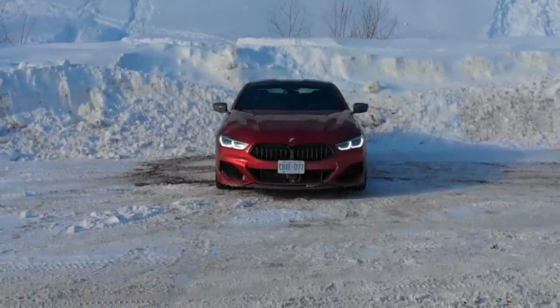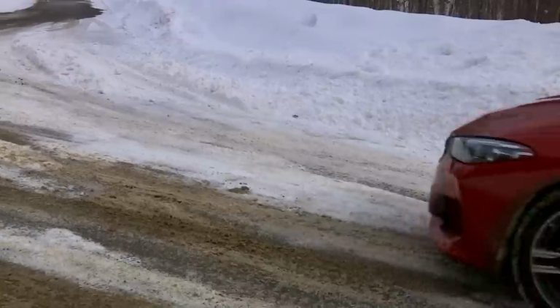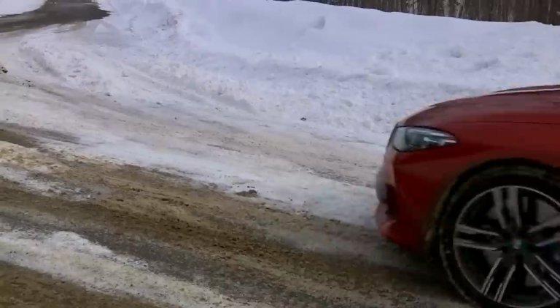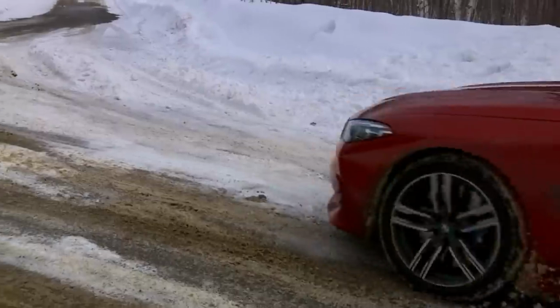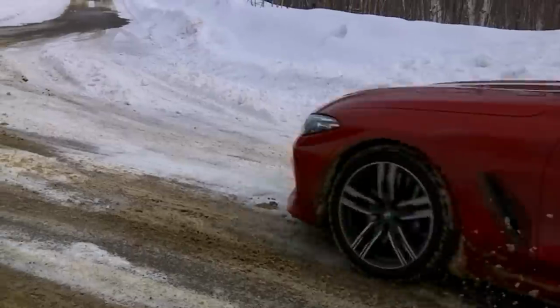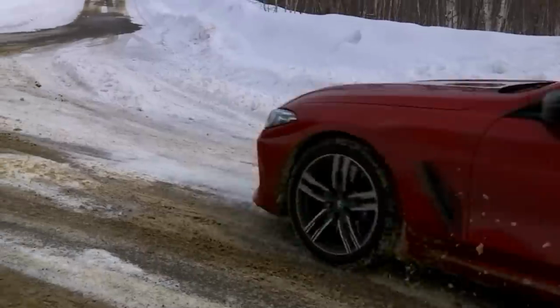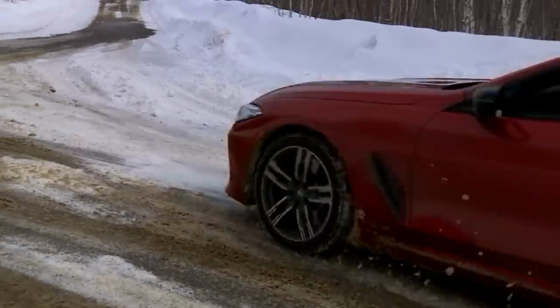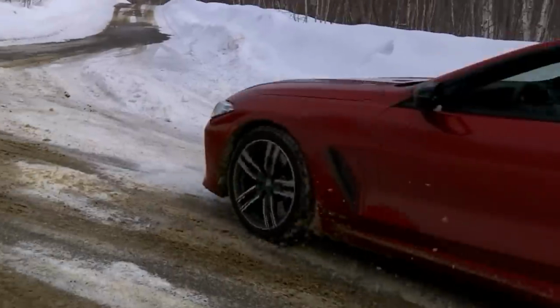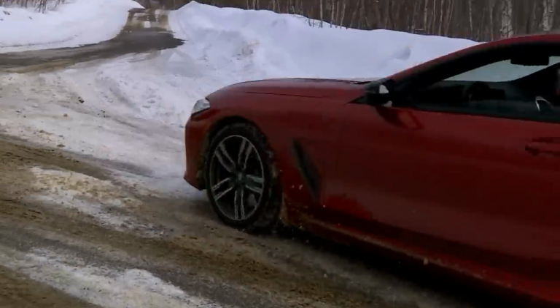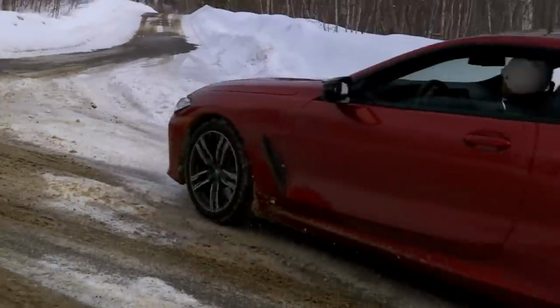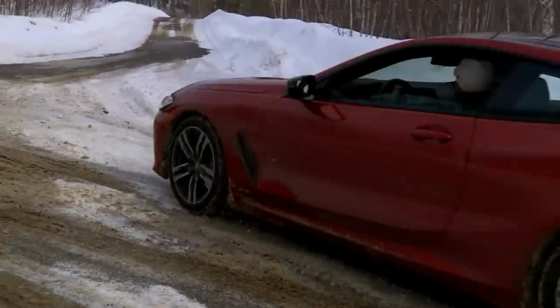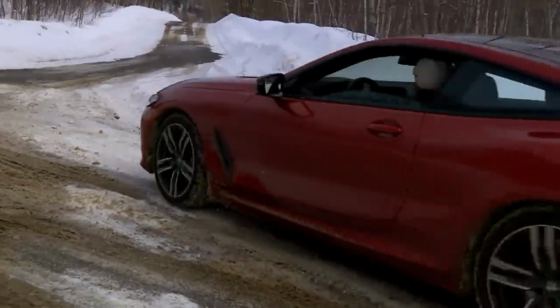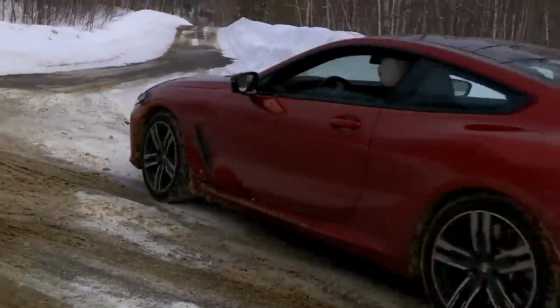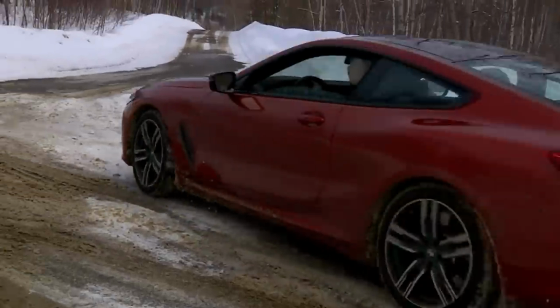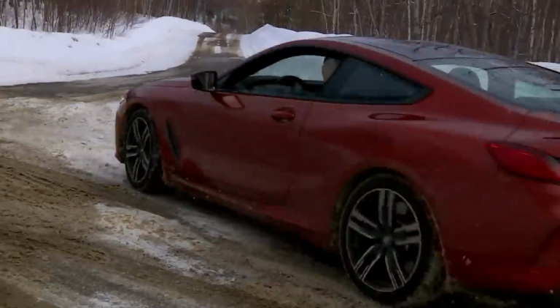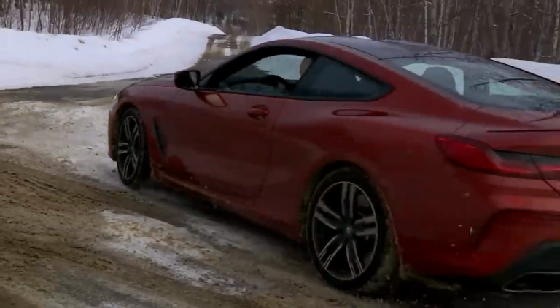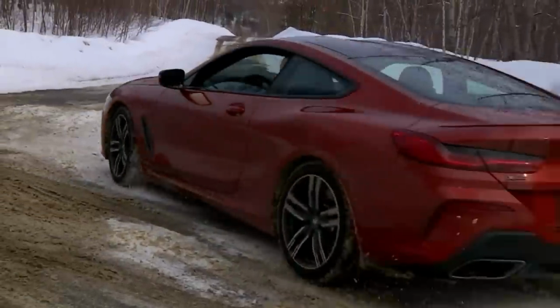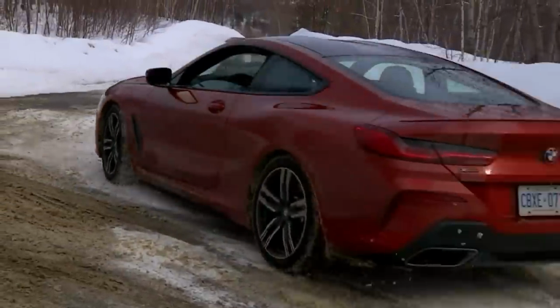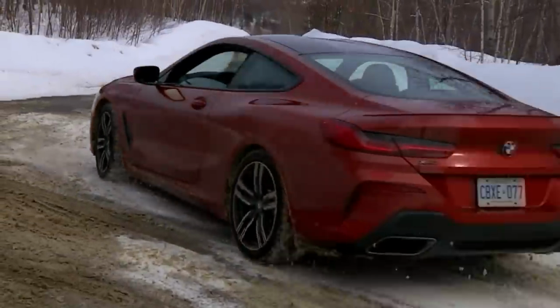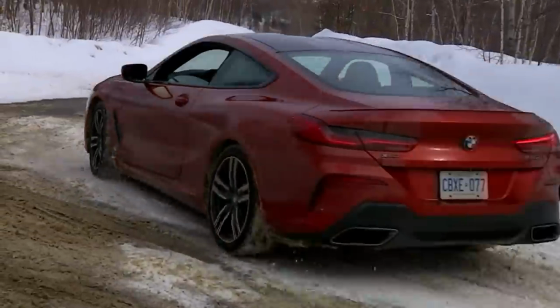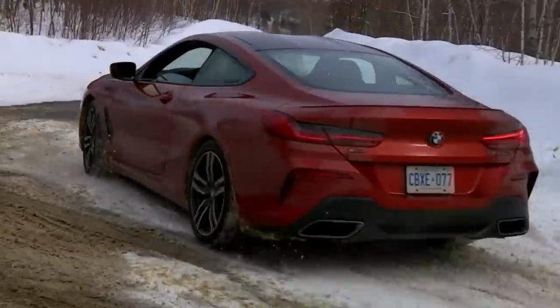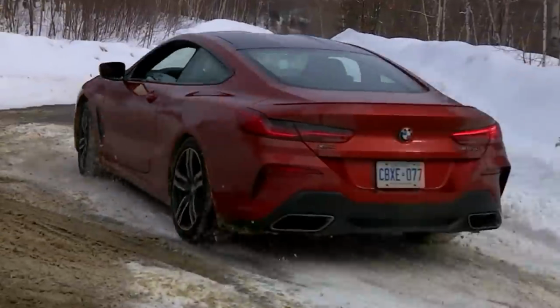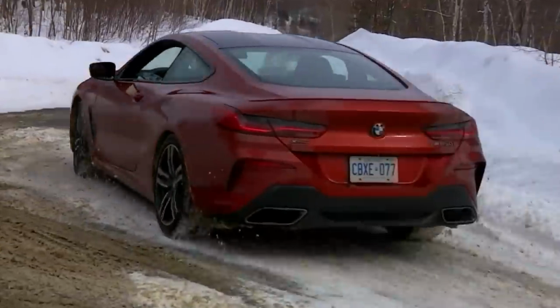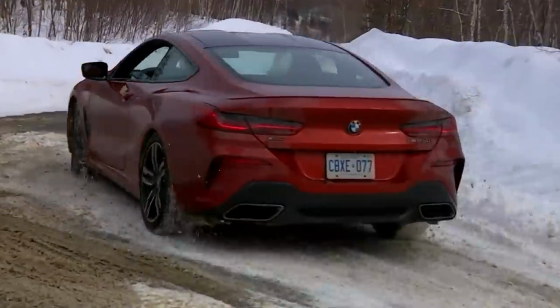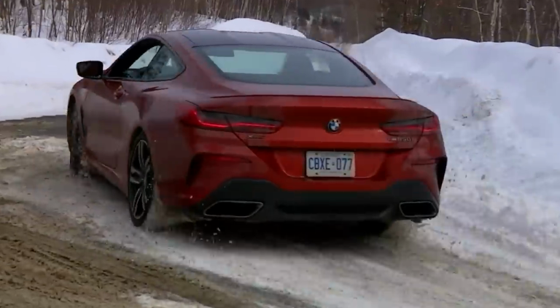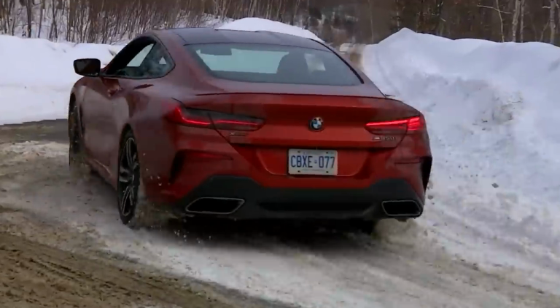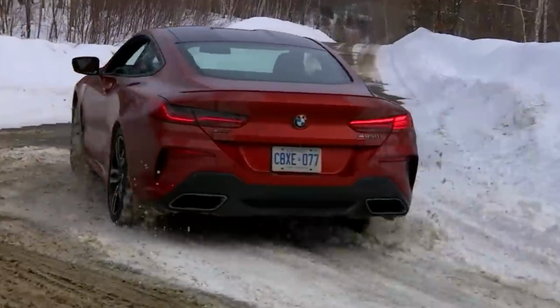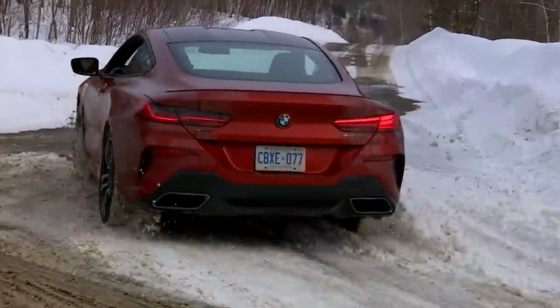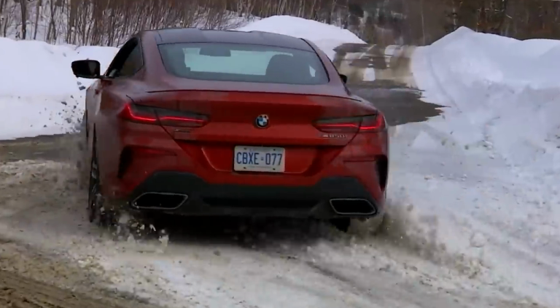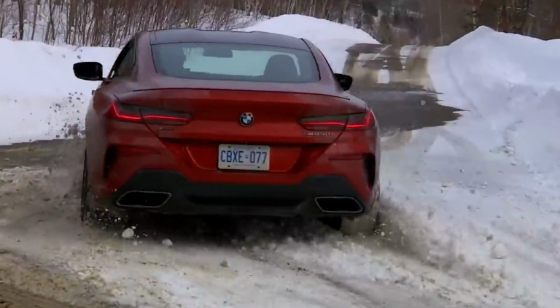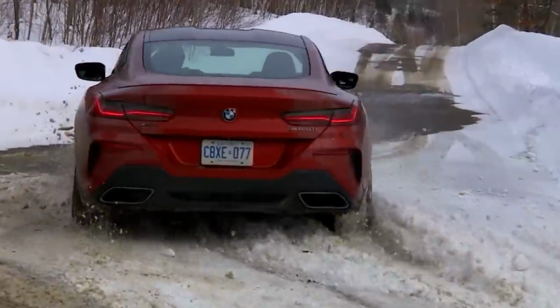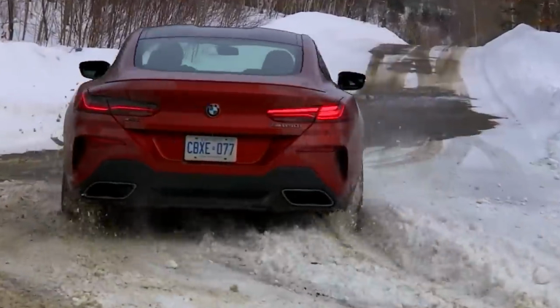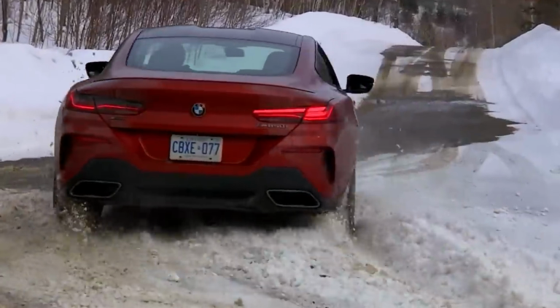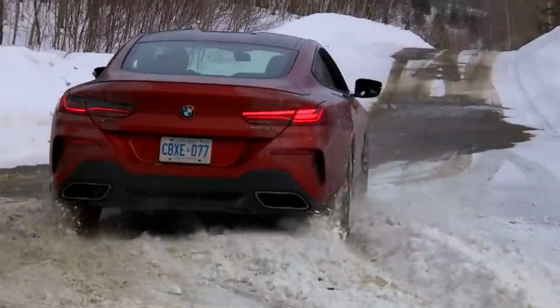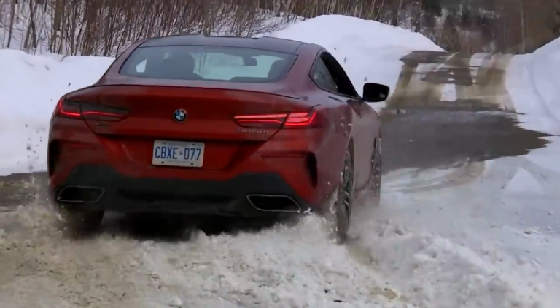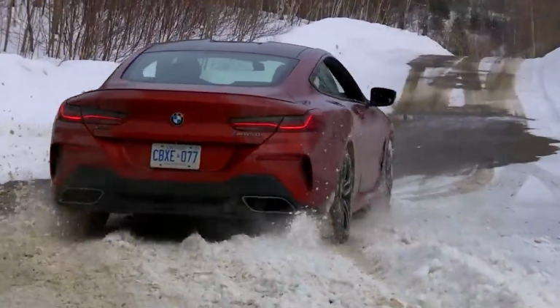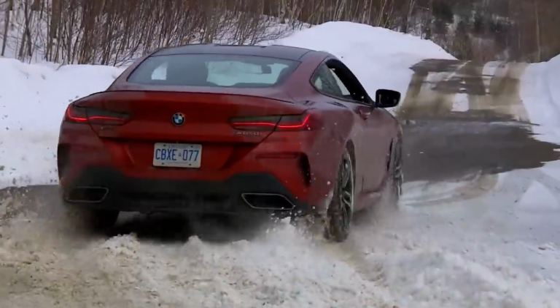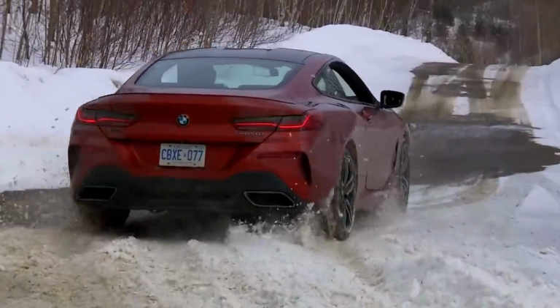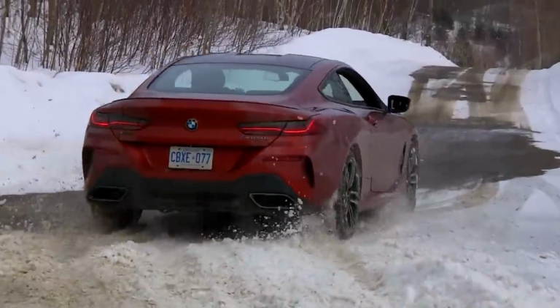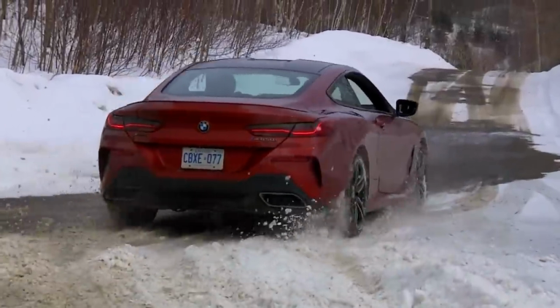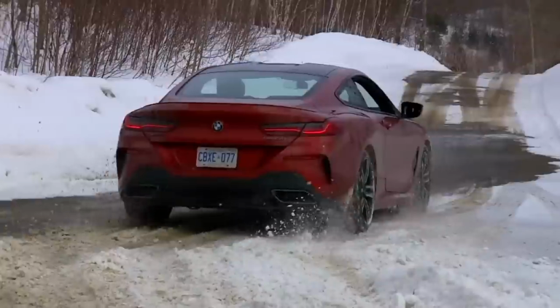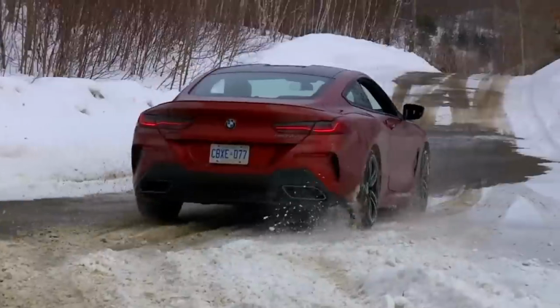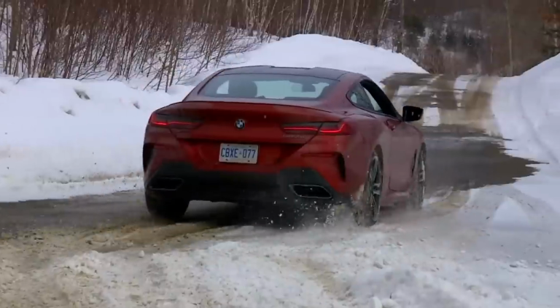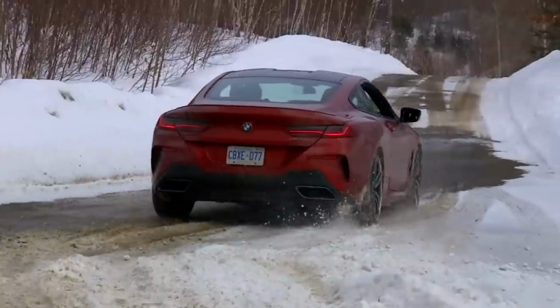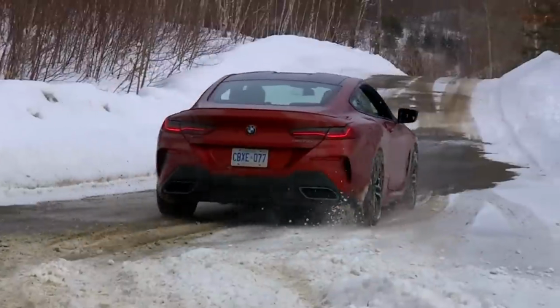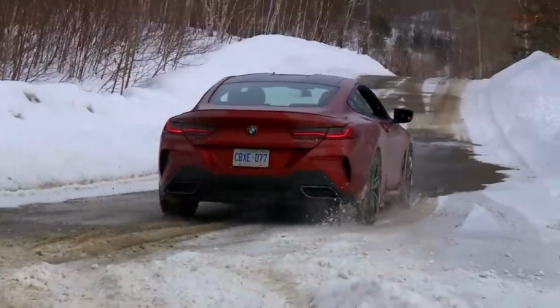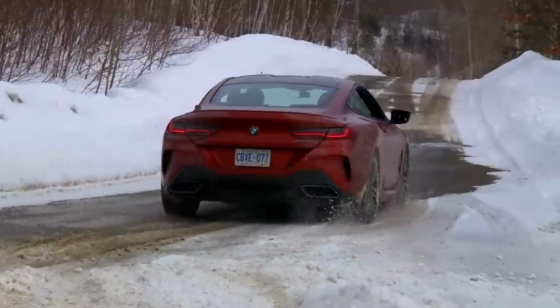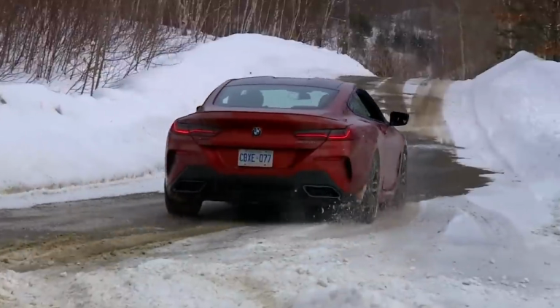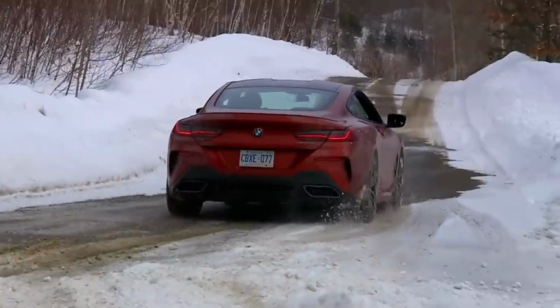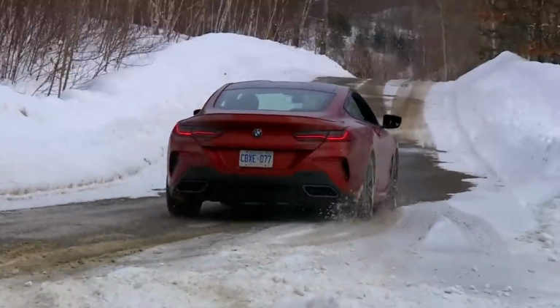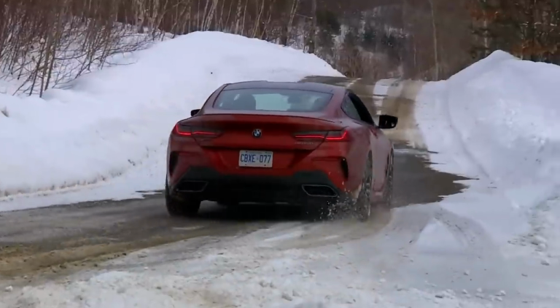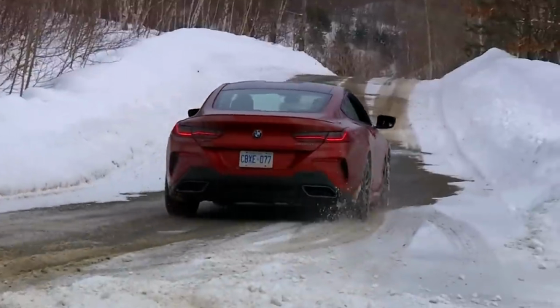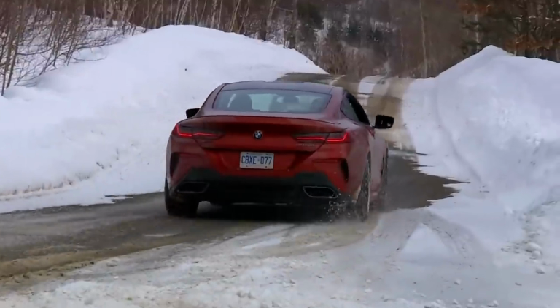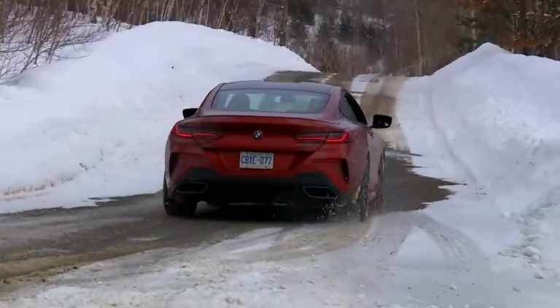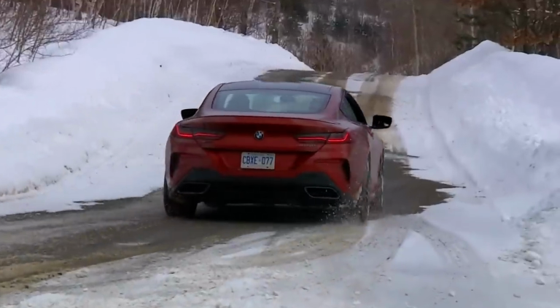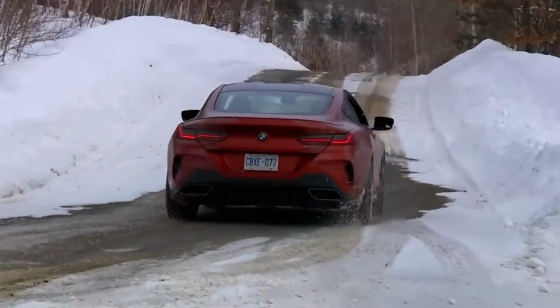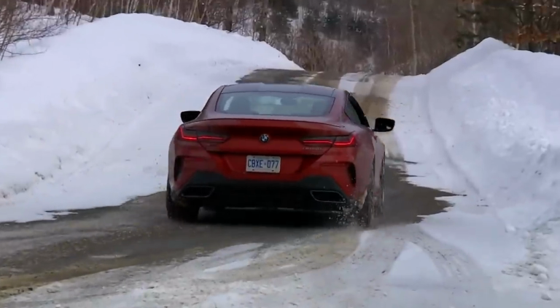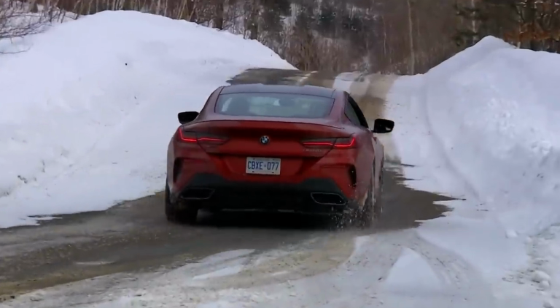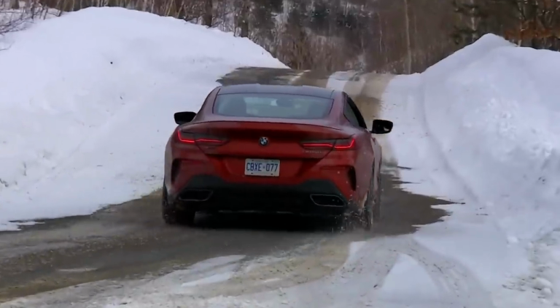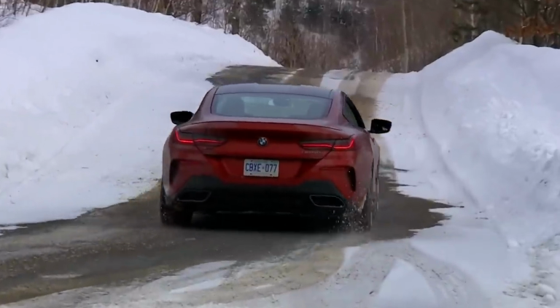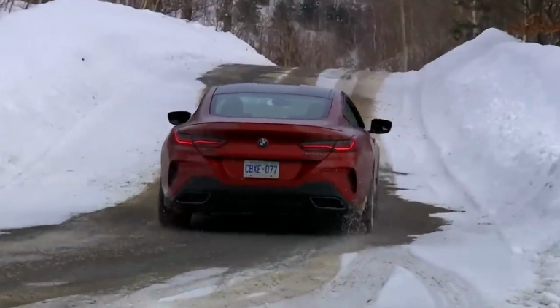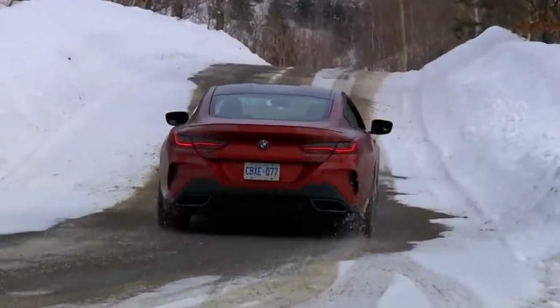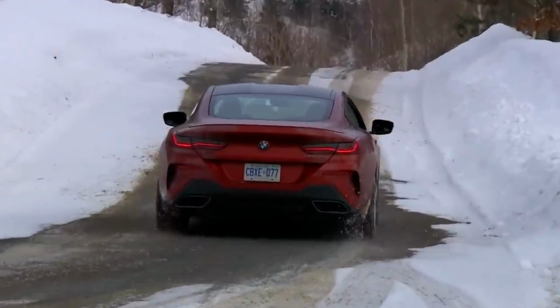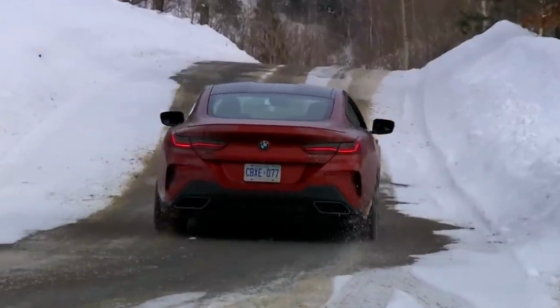That investment, as shown here, is about $131,000. Stay in school, kiddos. Thanks for watching.